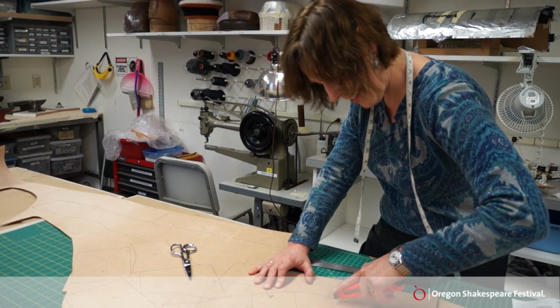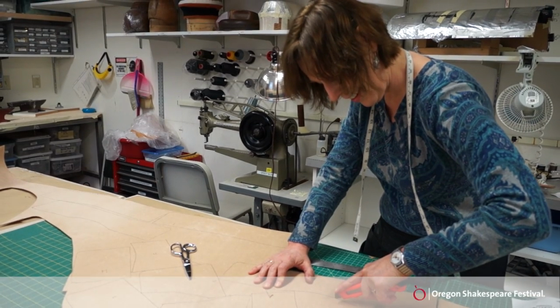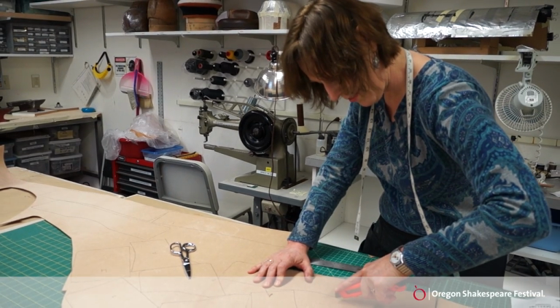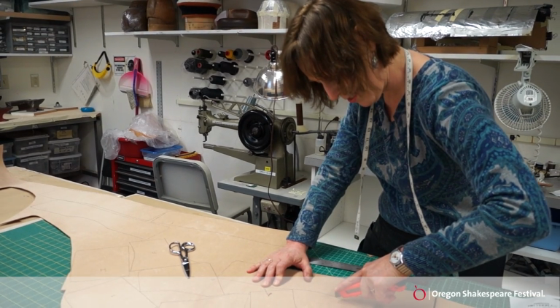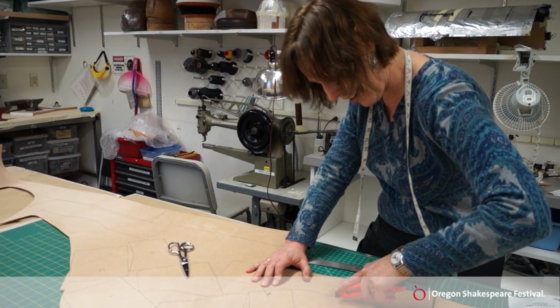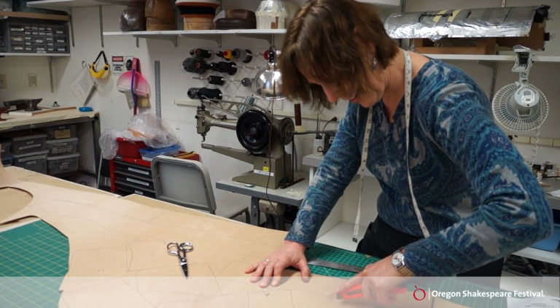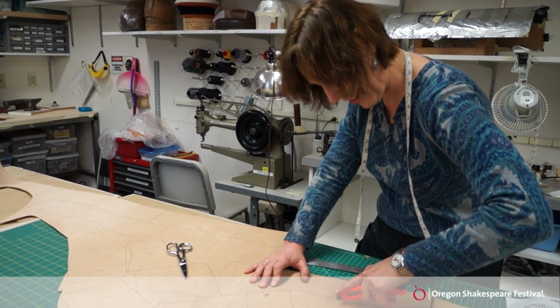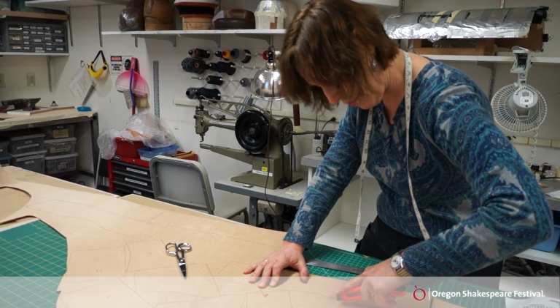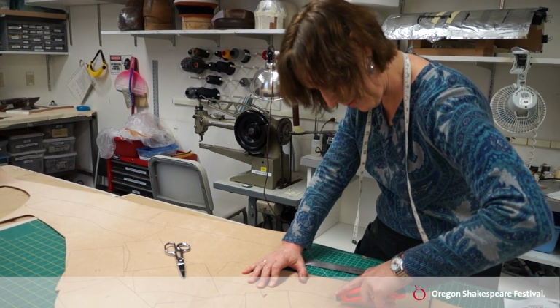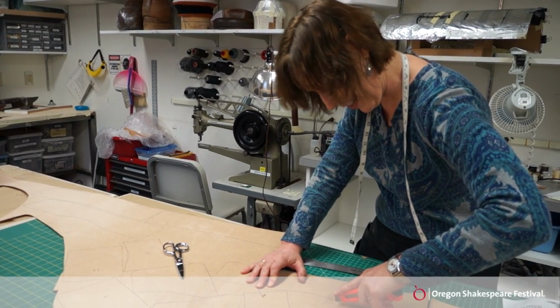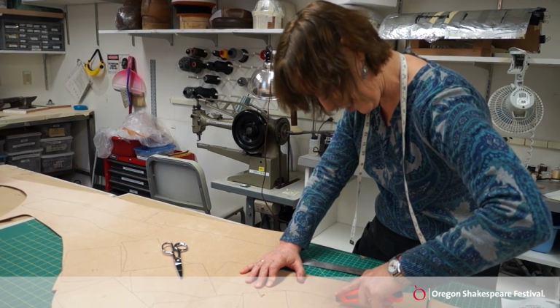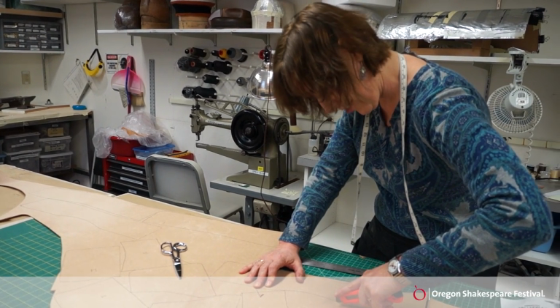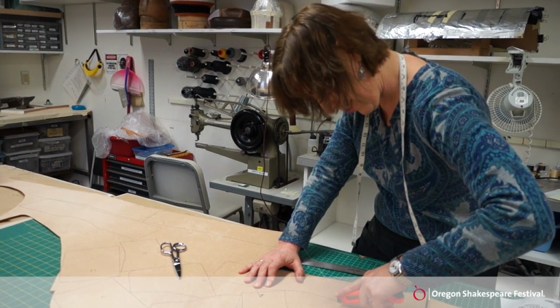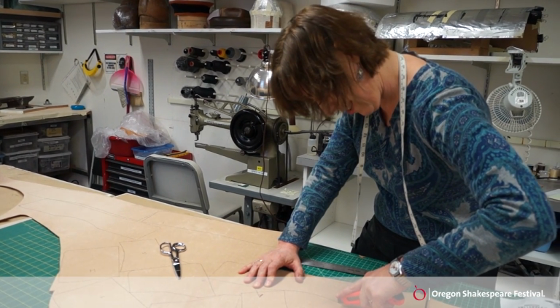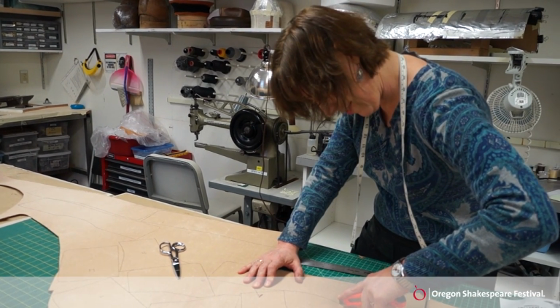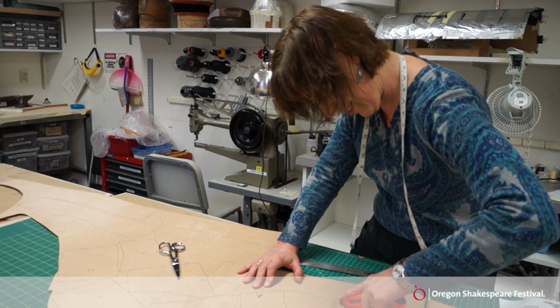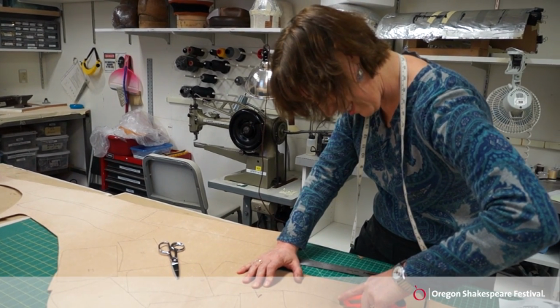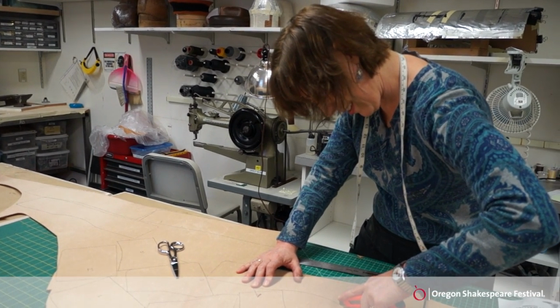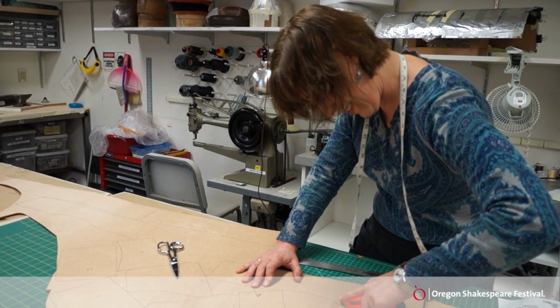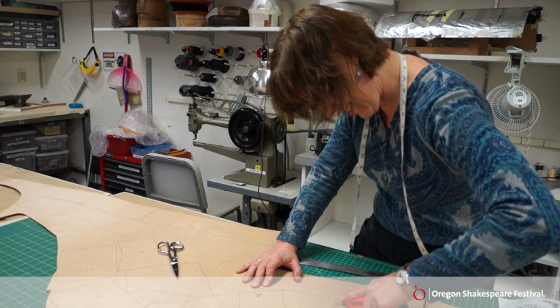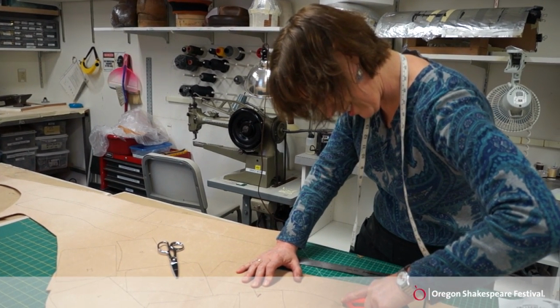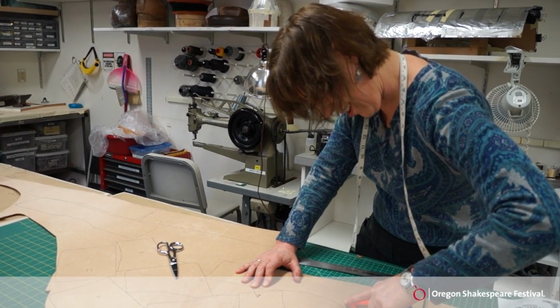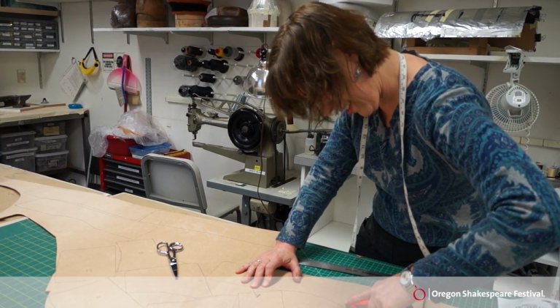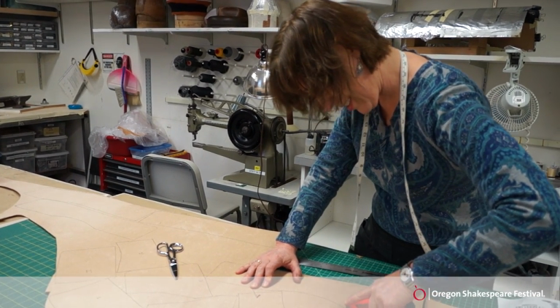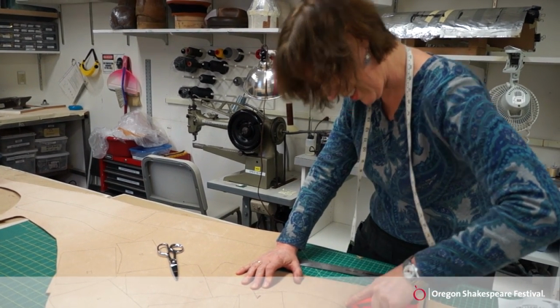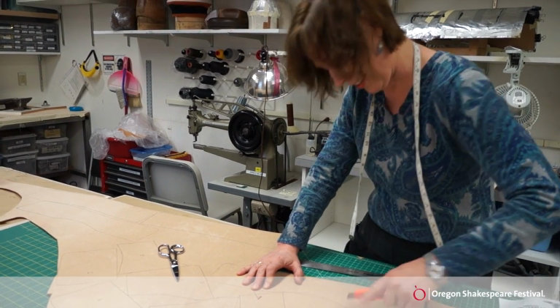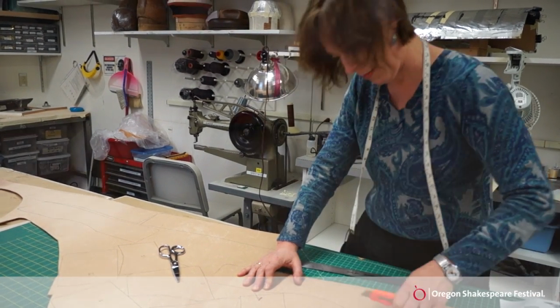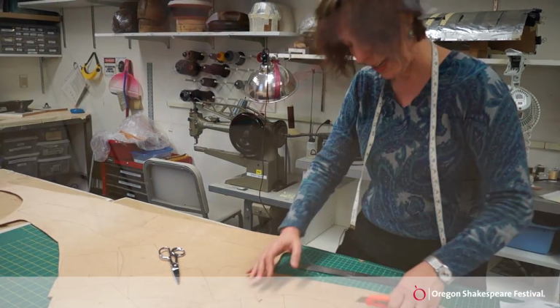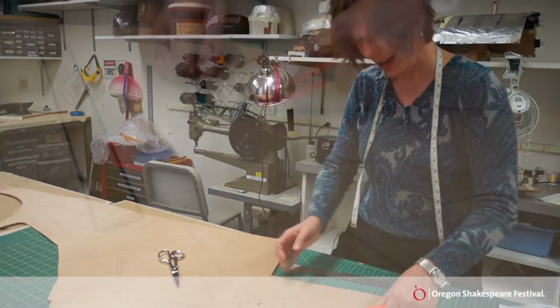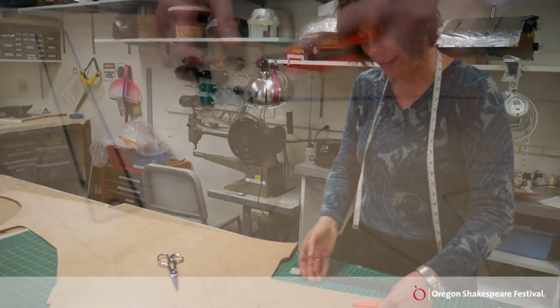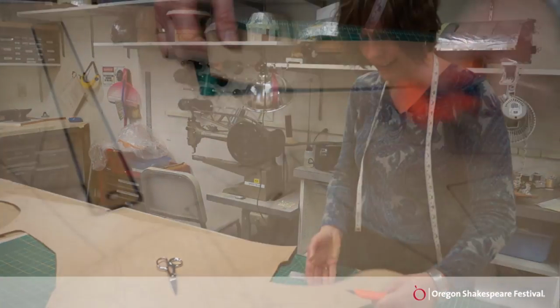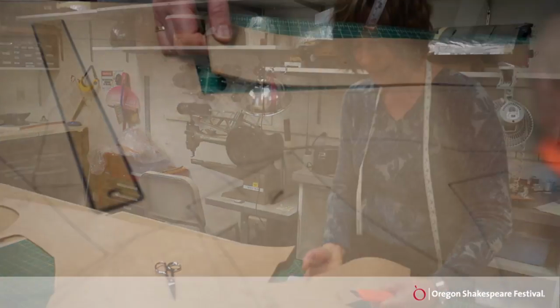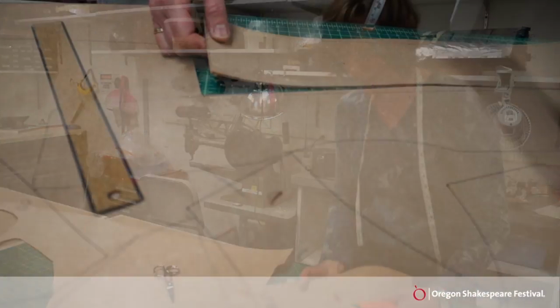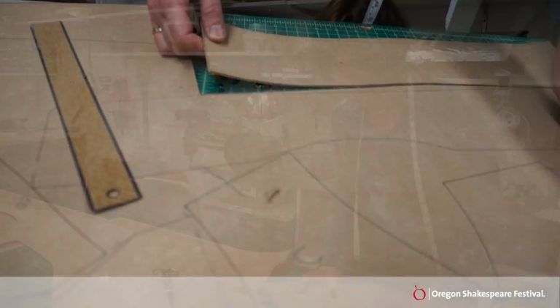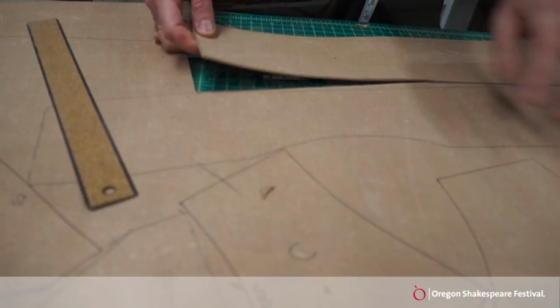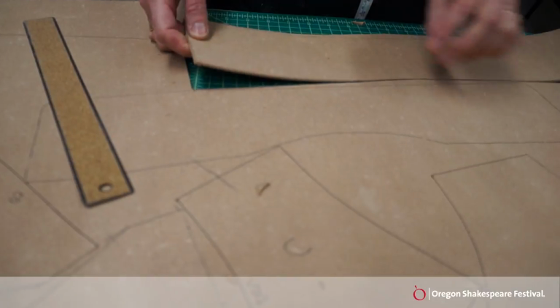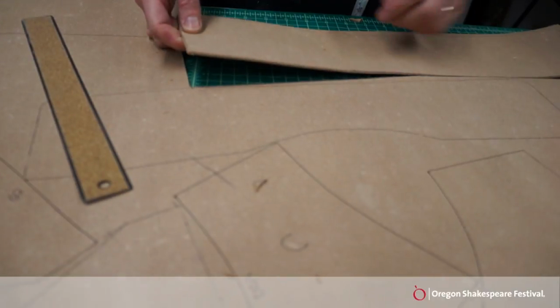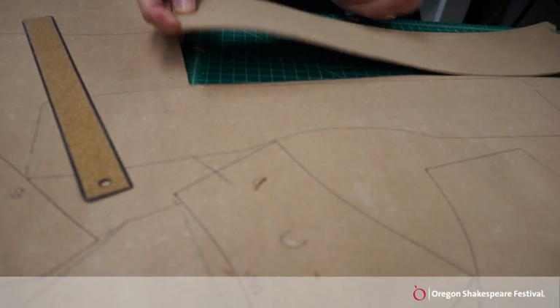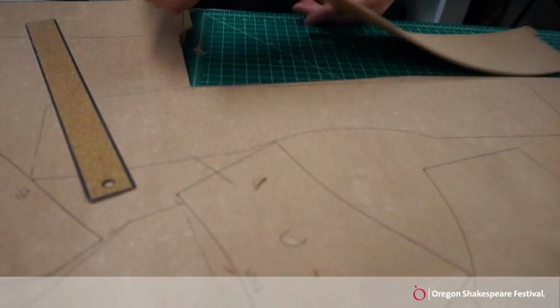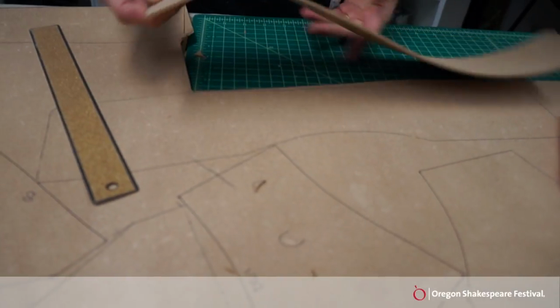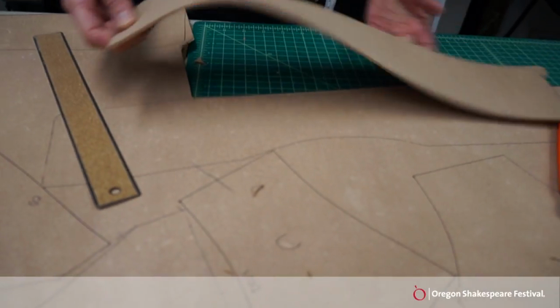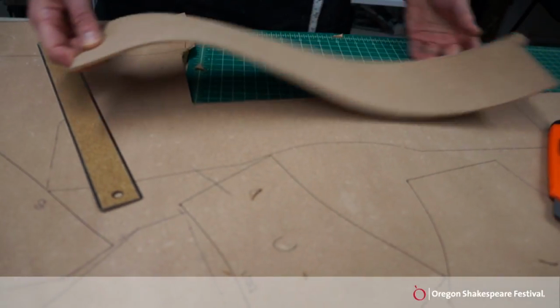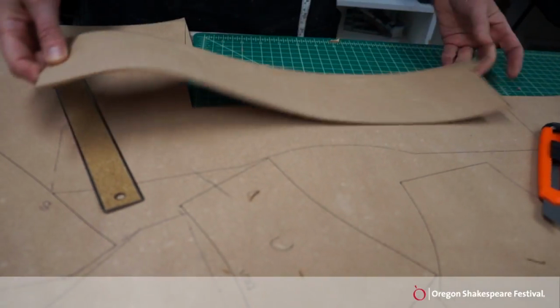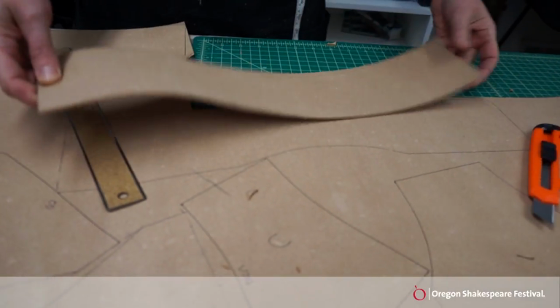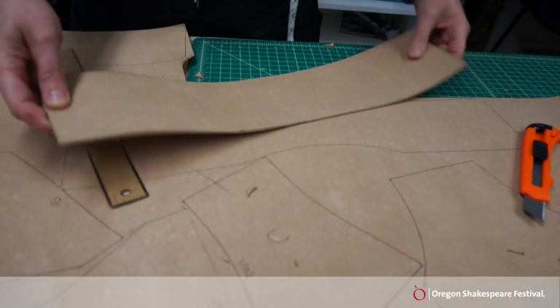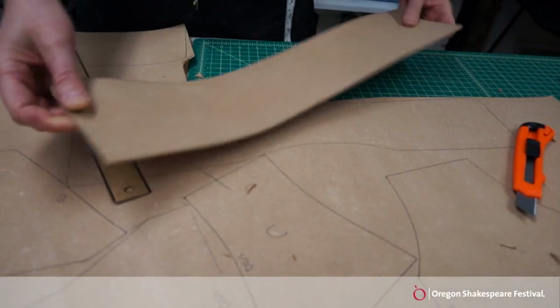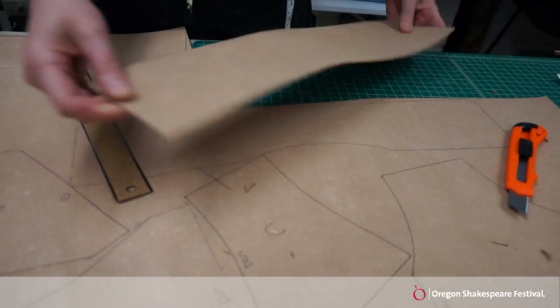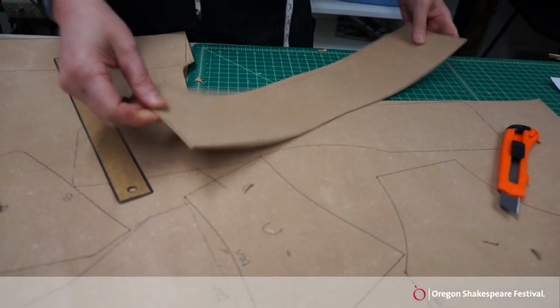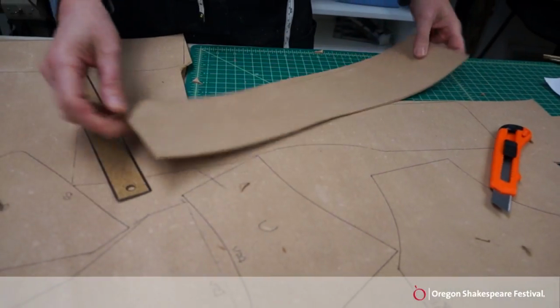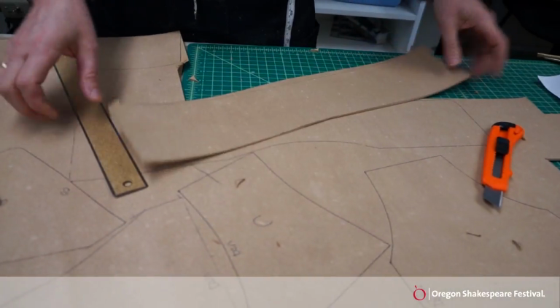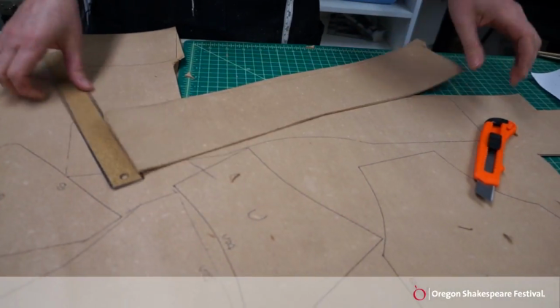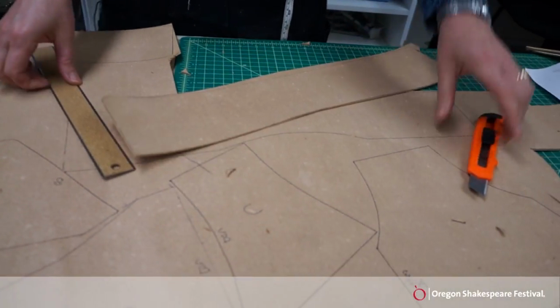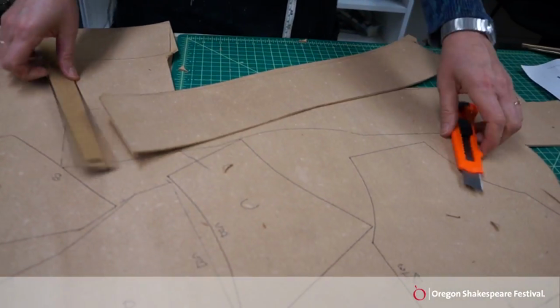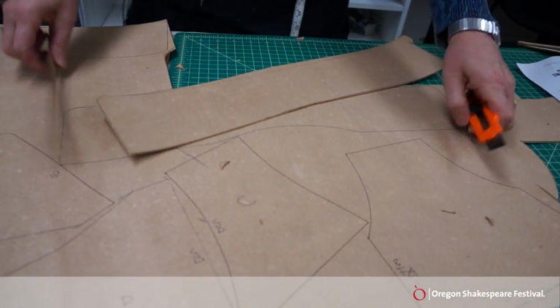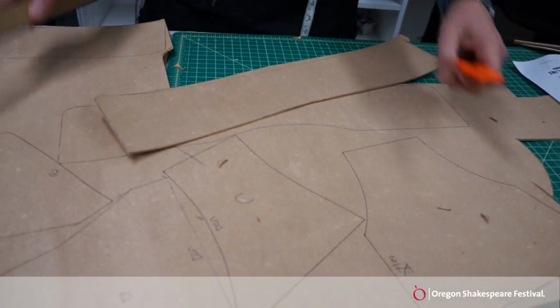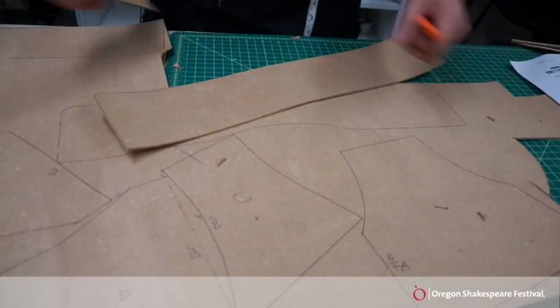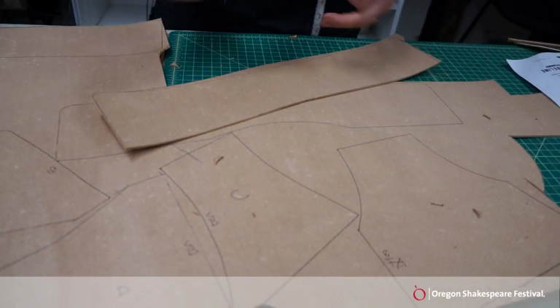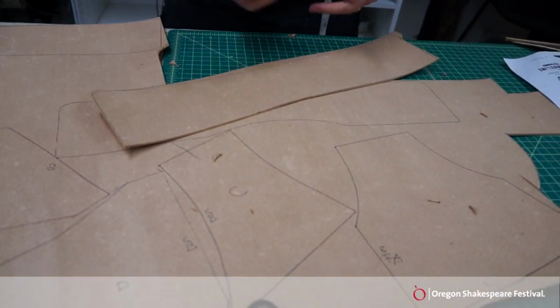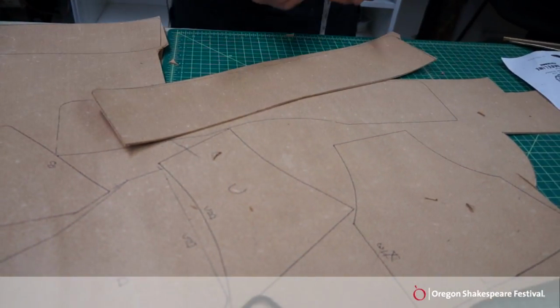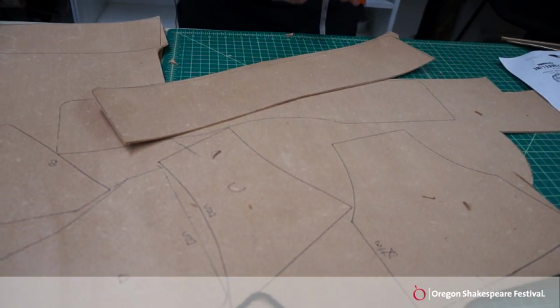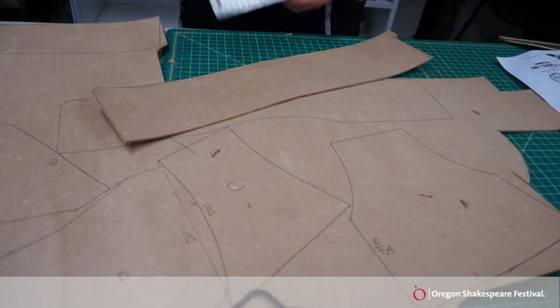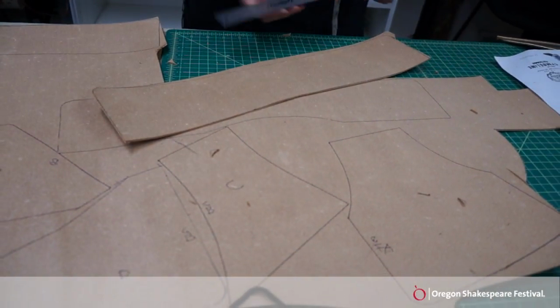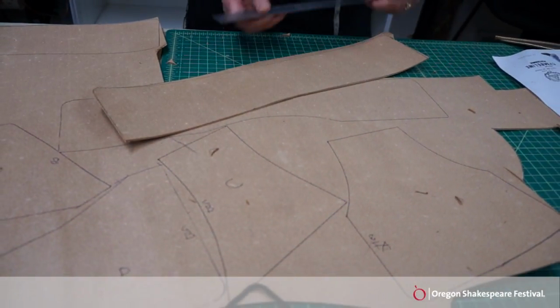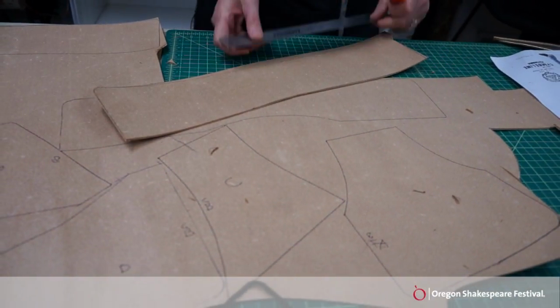My name is Nancy and I'm working on the armor for the Roman soldiers for Cymbeline, a play in the Elizabethan Theater designed by David Woolard.